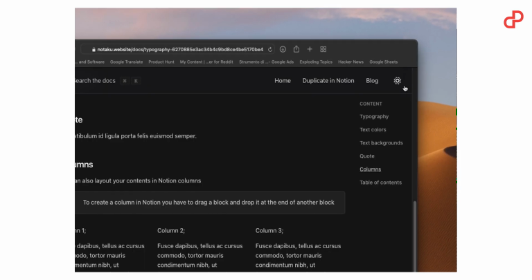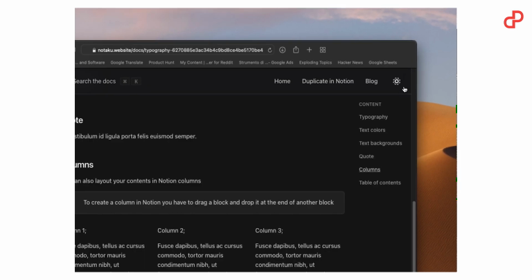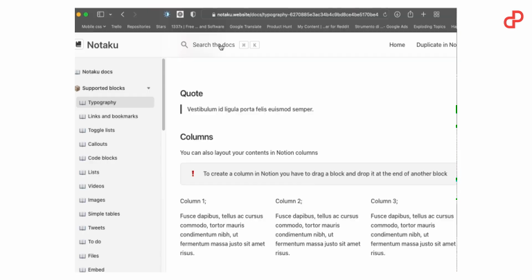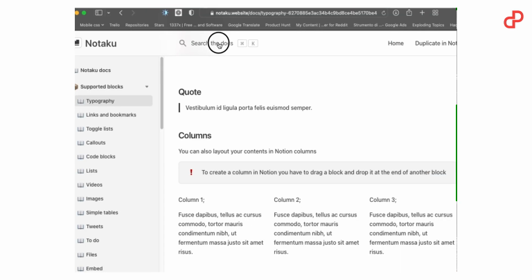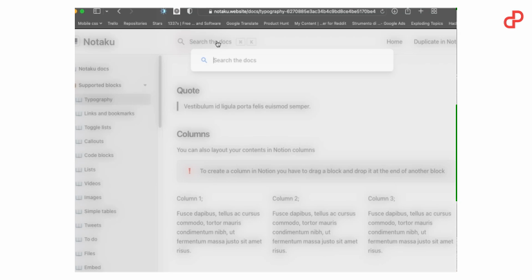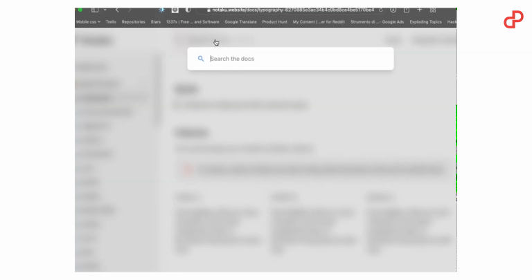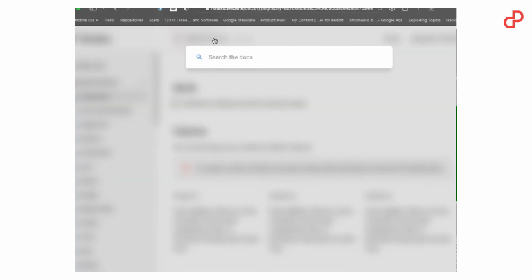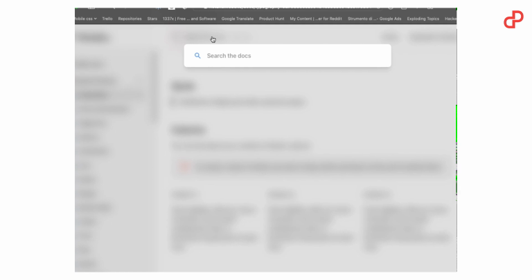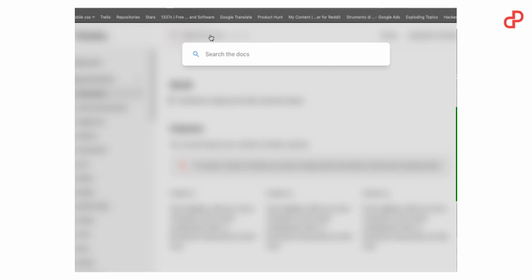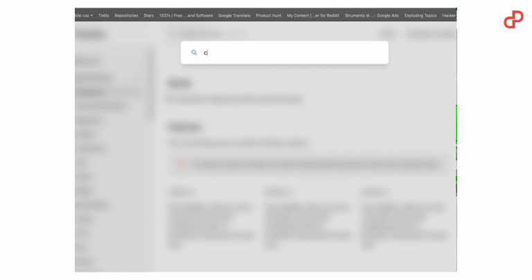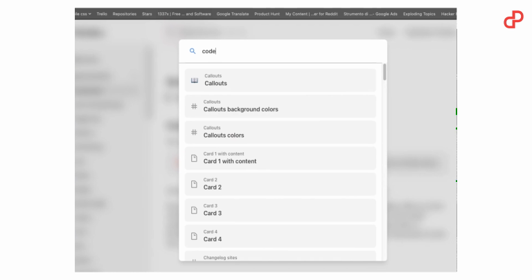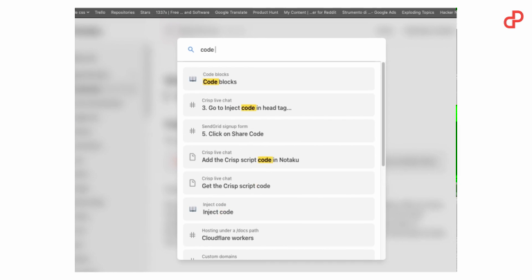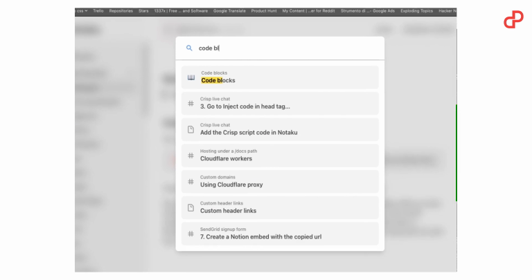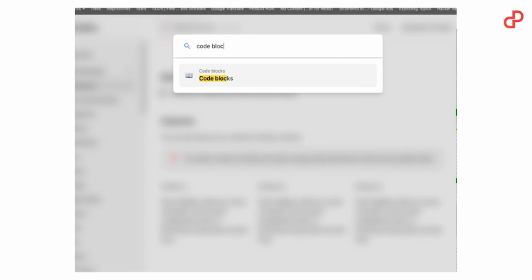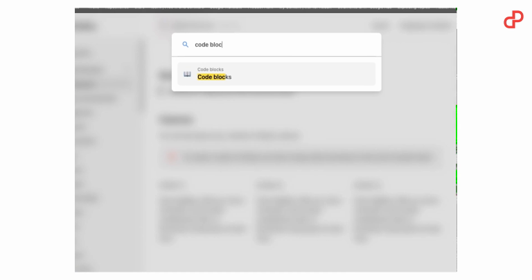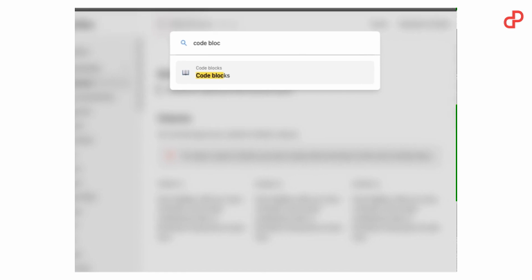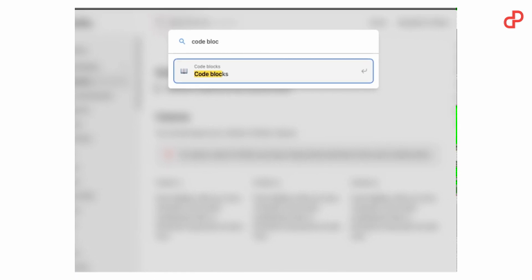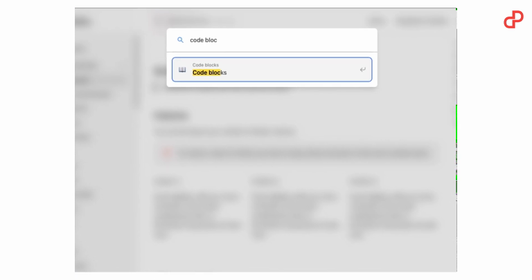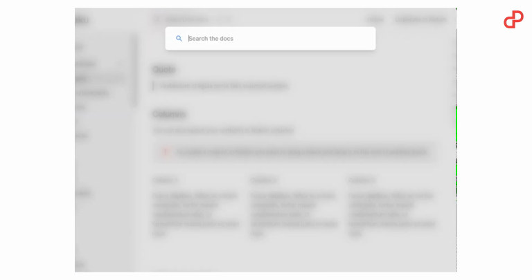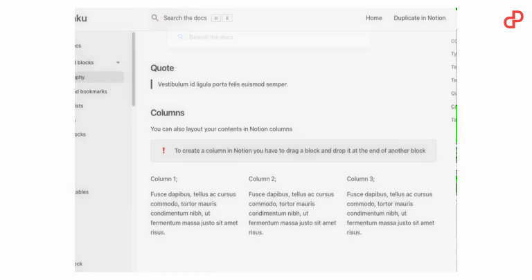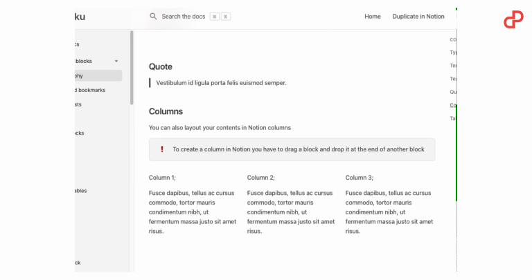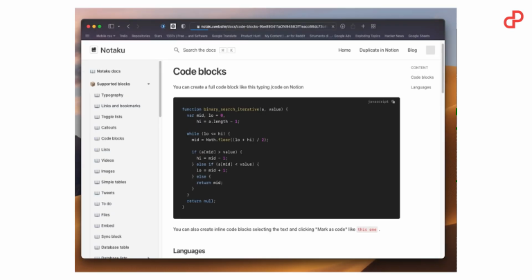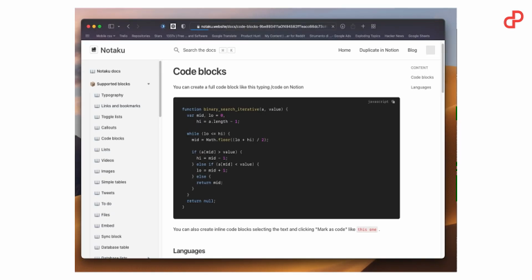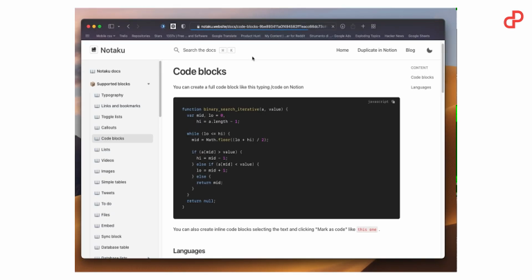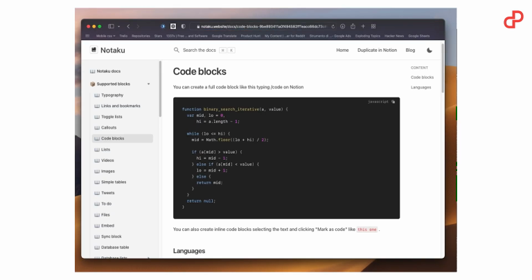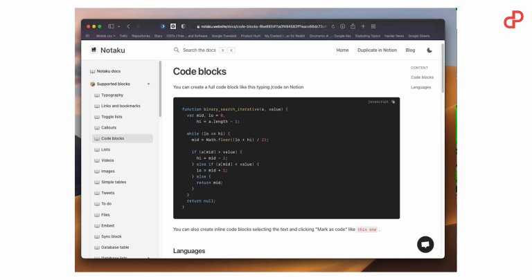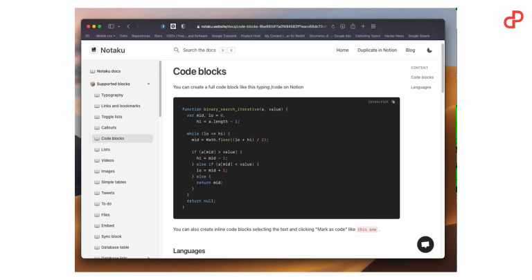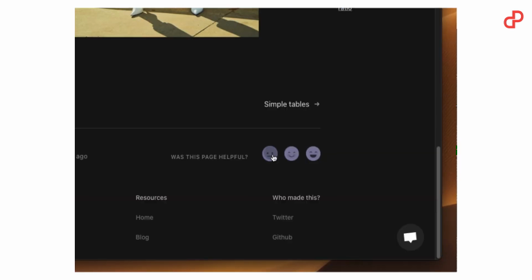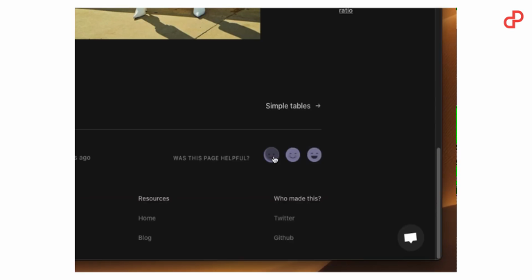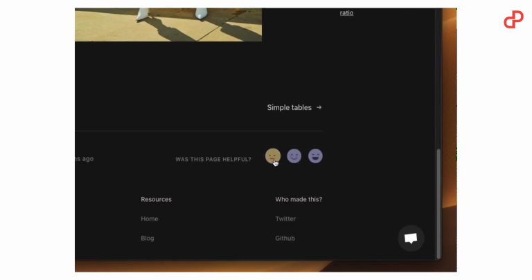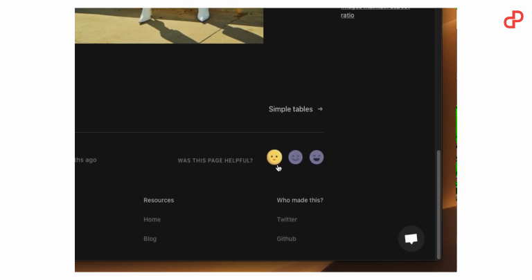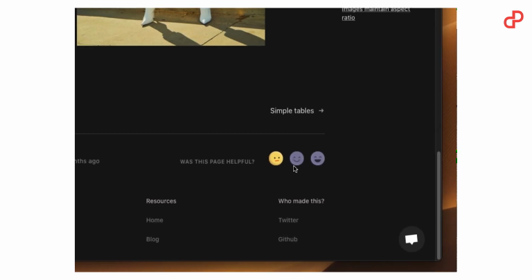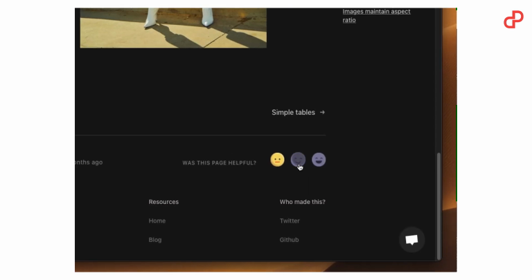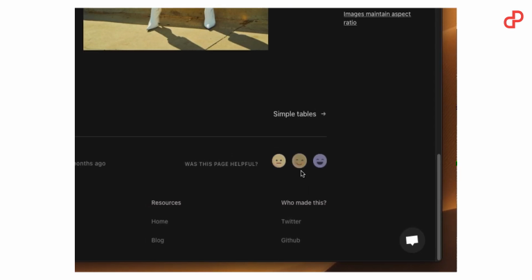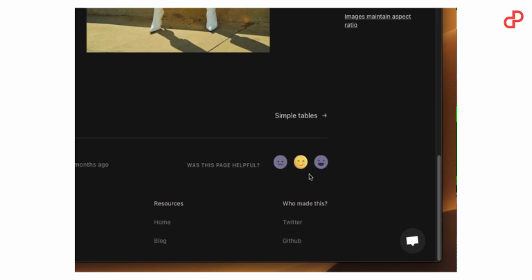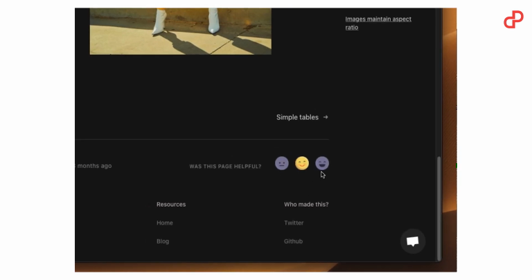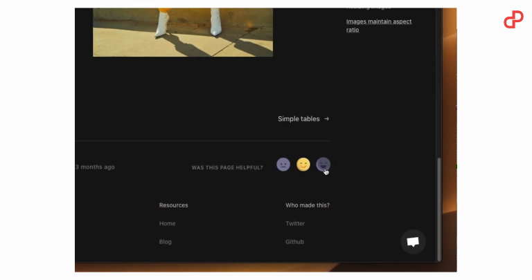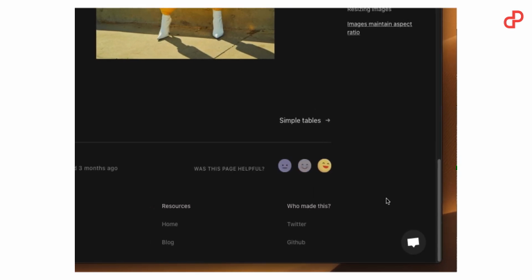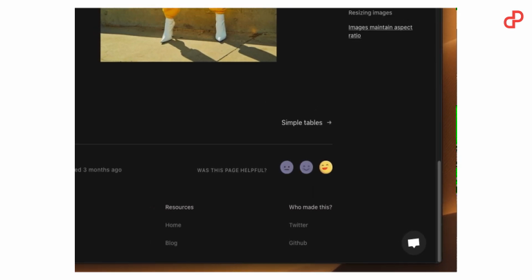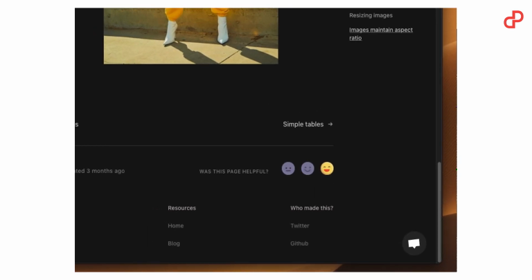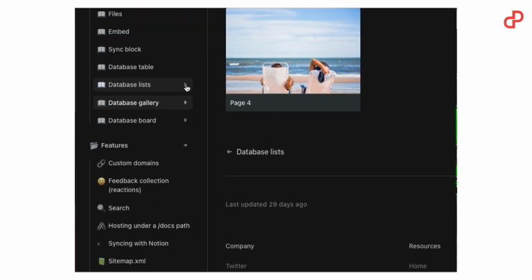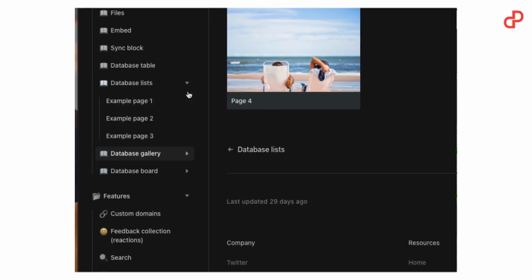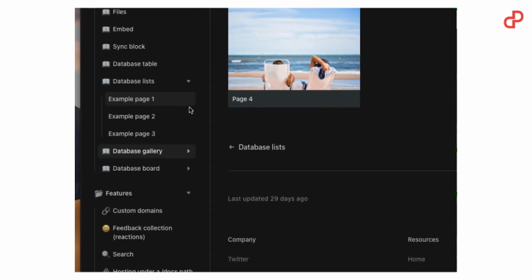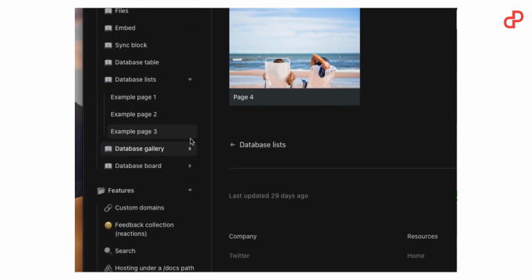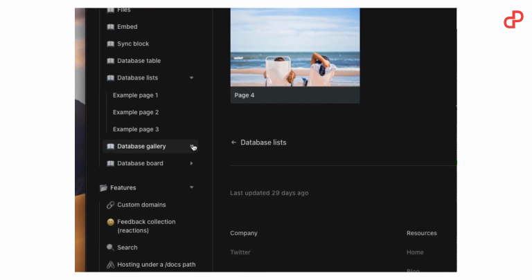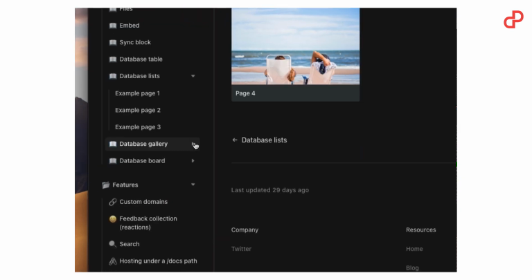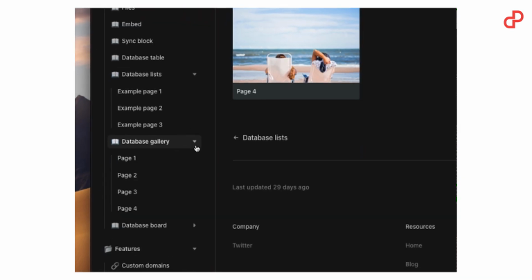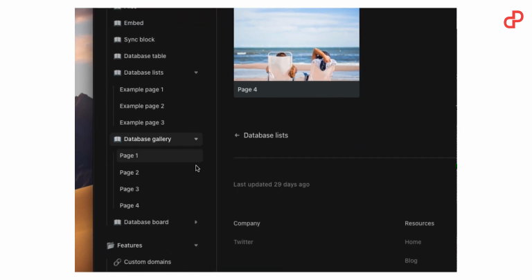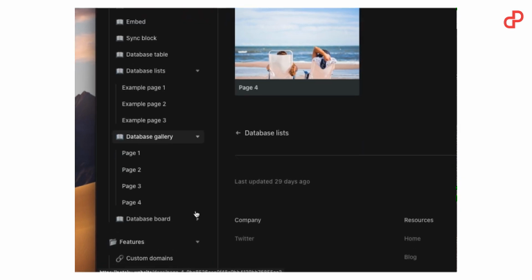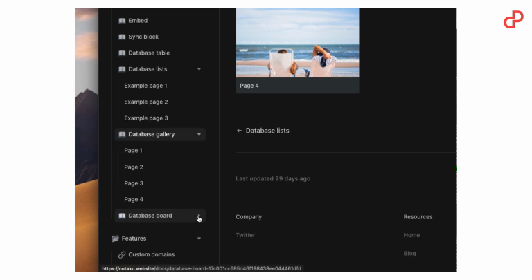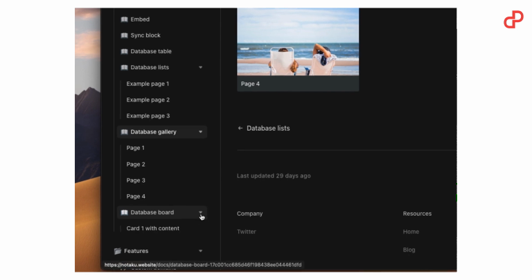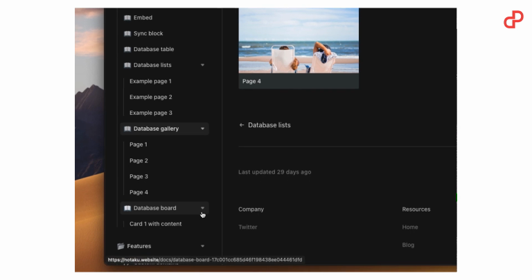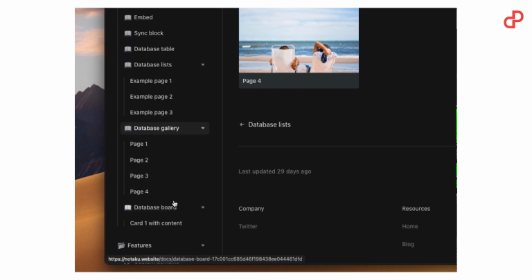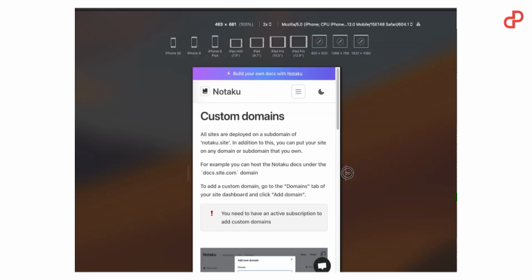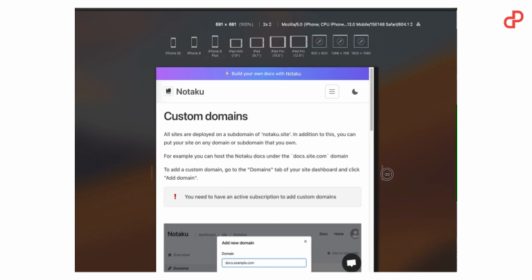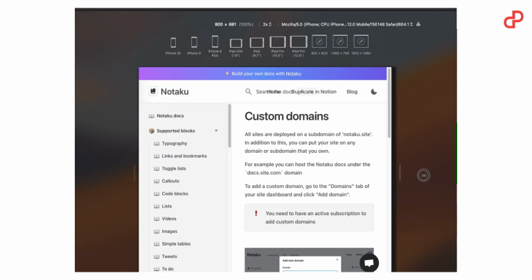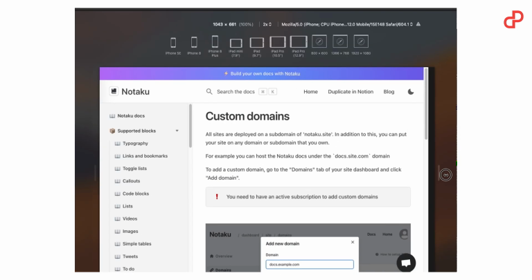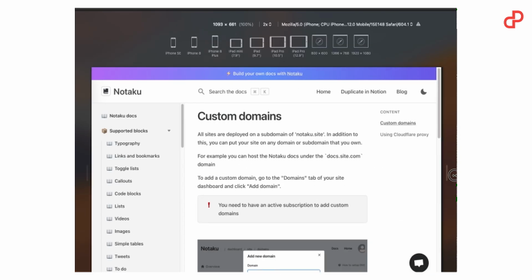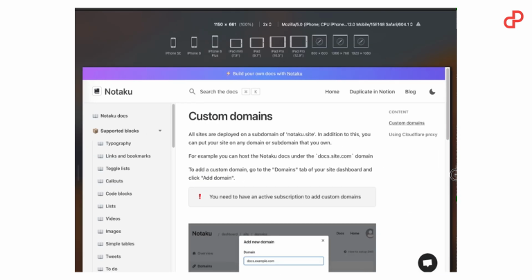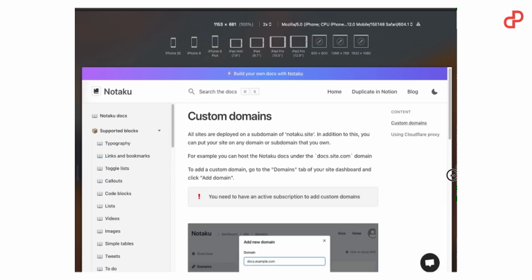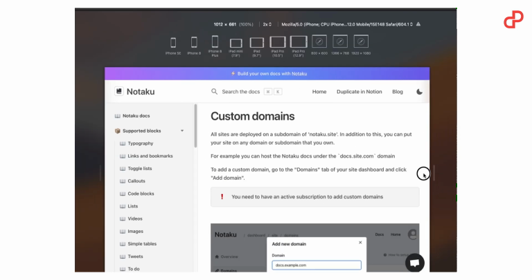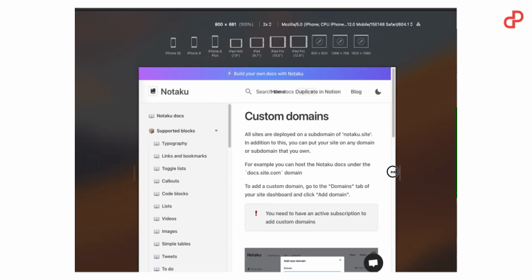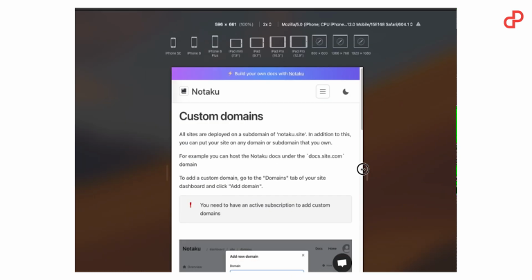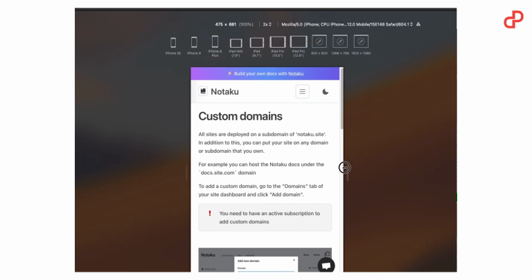Brand customization, custom domains, enabling dark mode, custom footers, user reactions, responsive layout, and excellent SEO — that's Notaku.